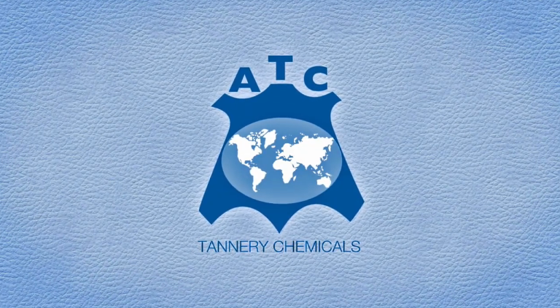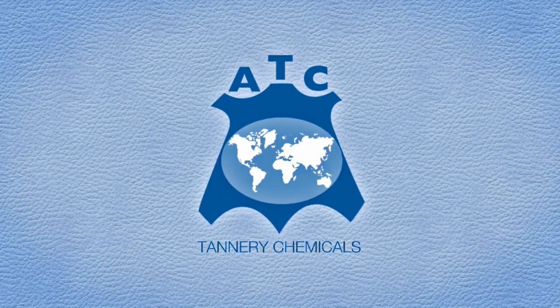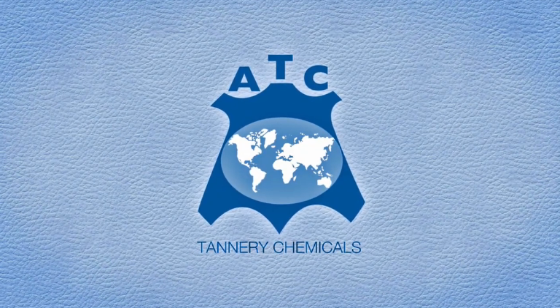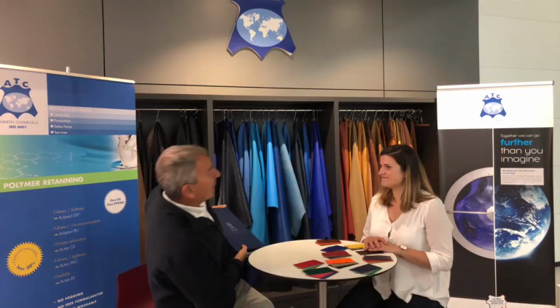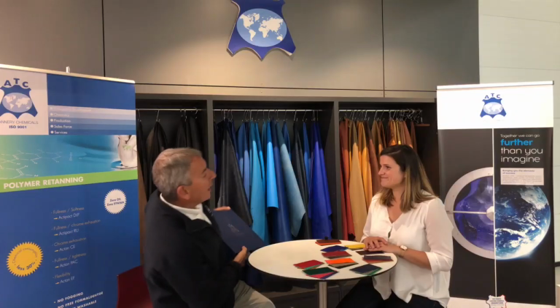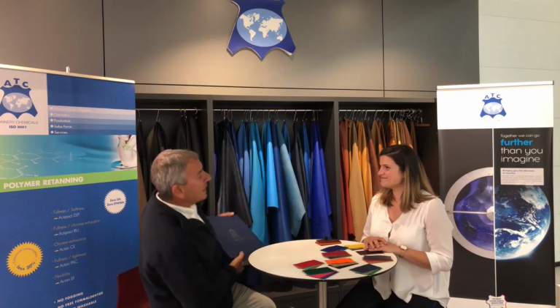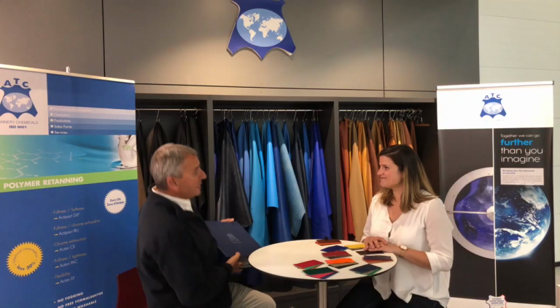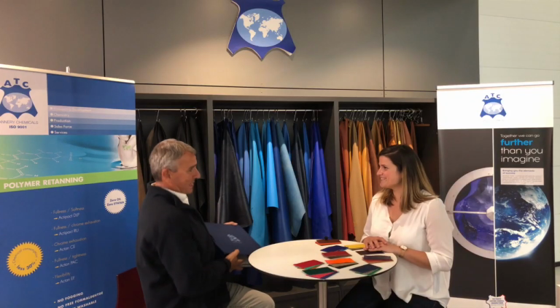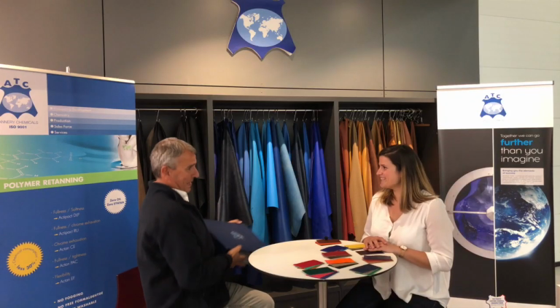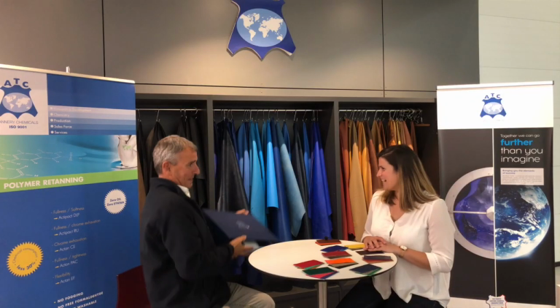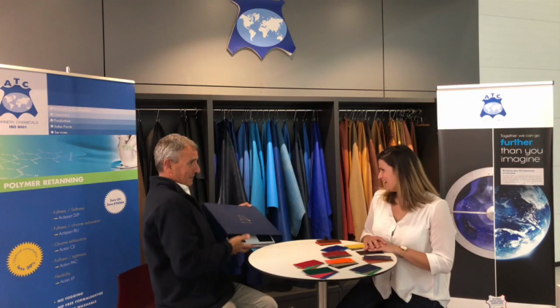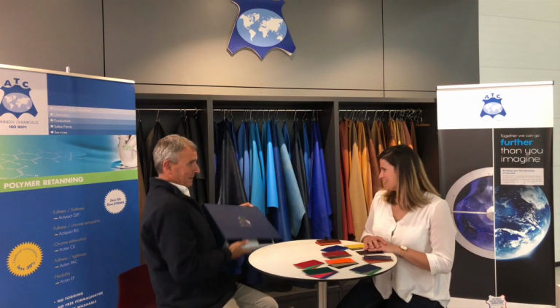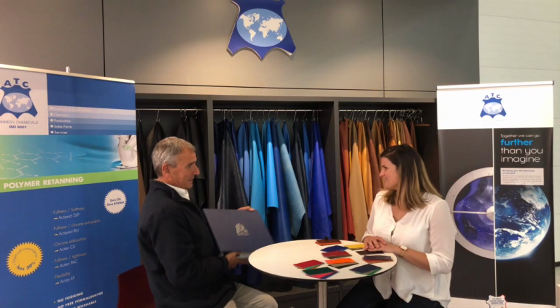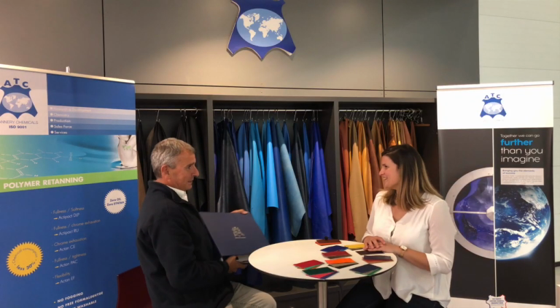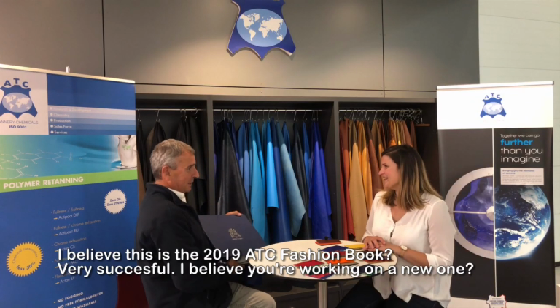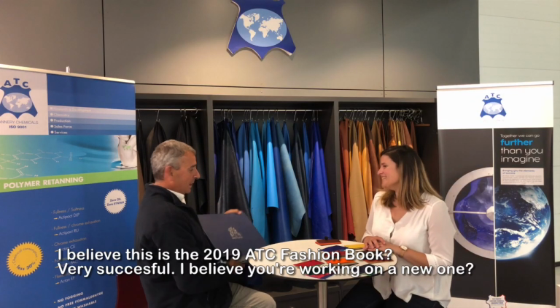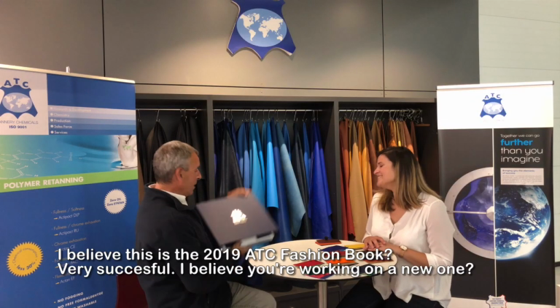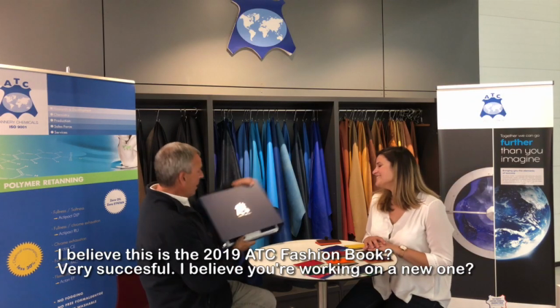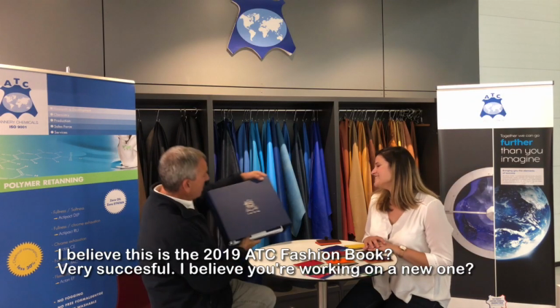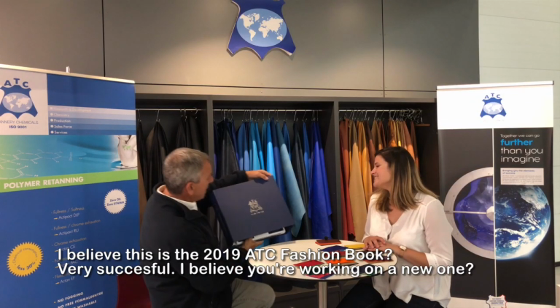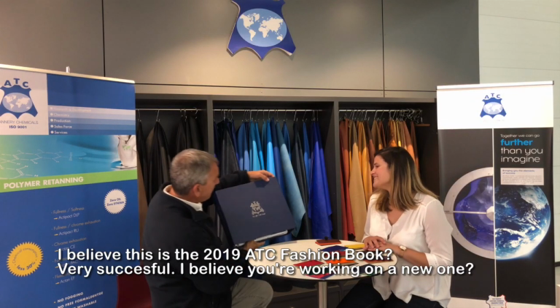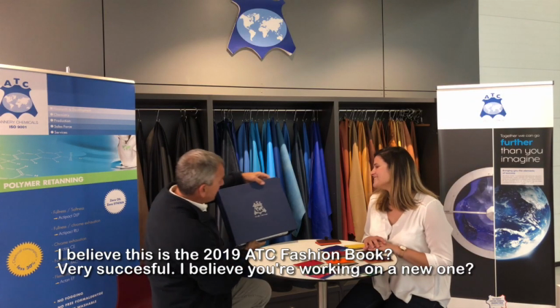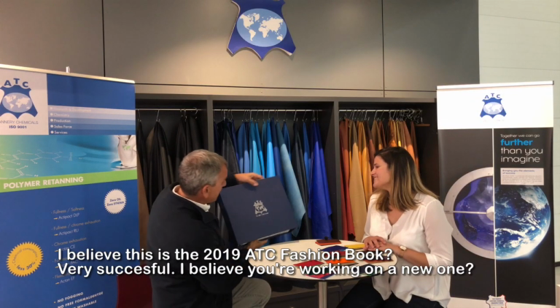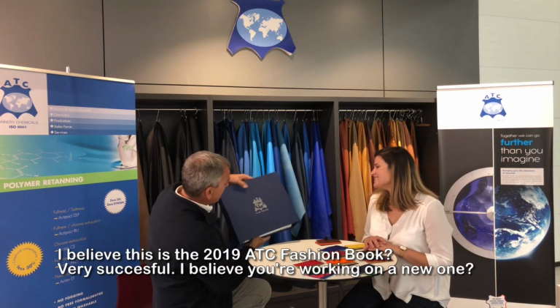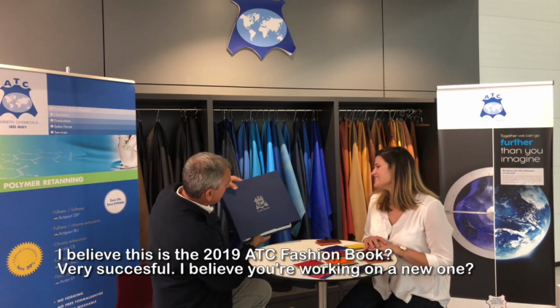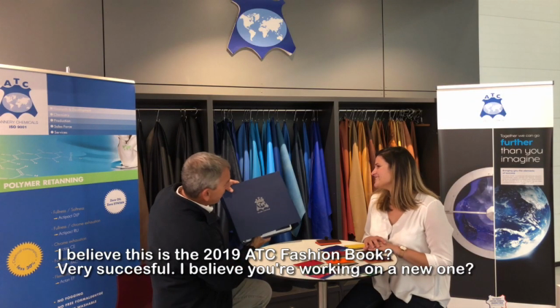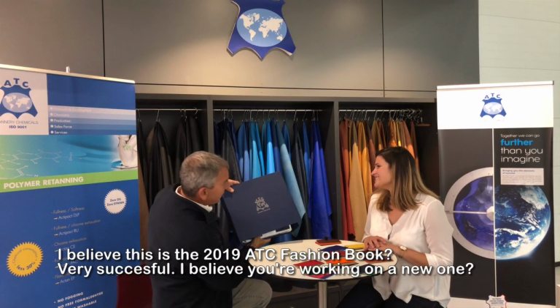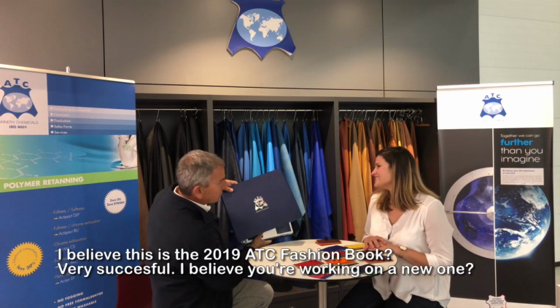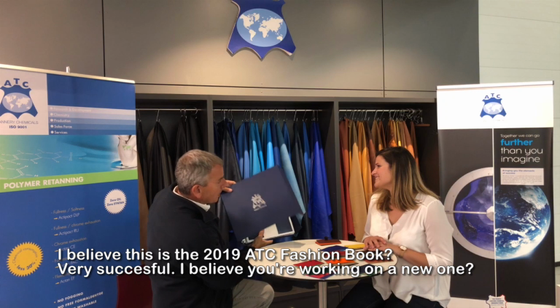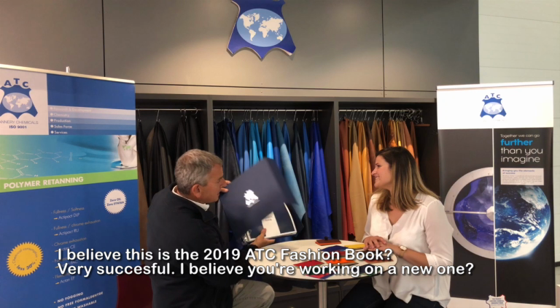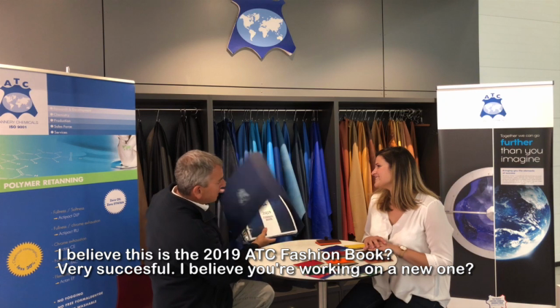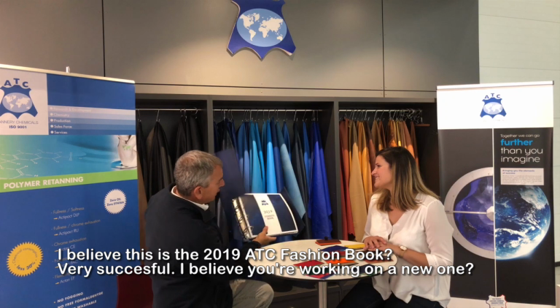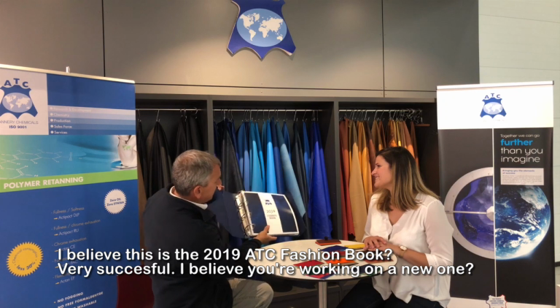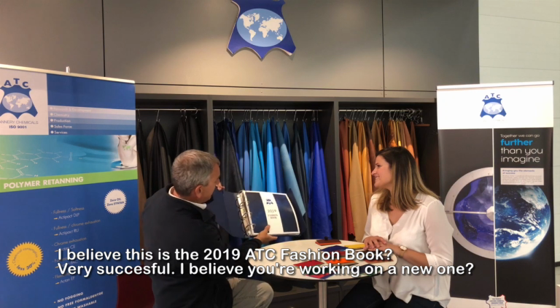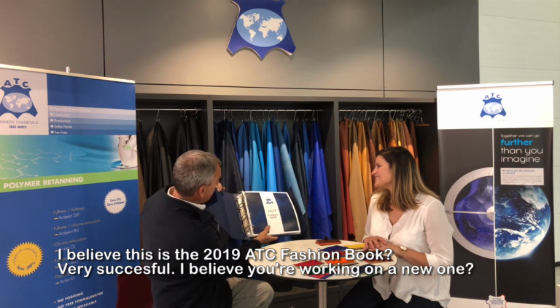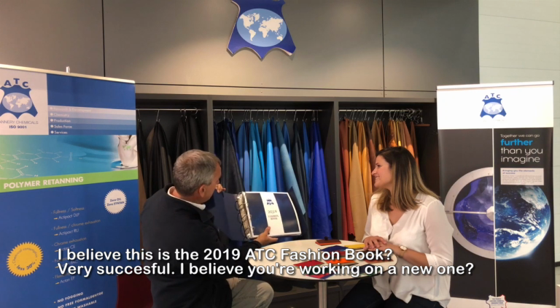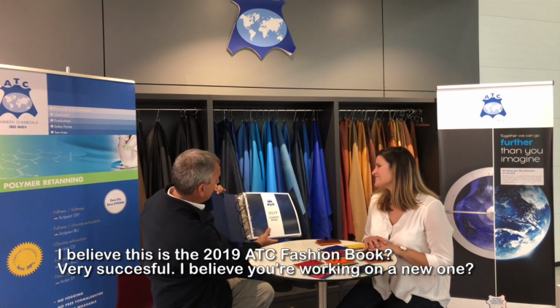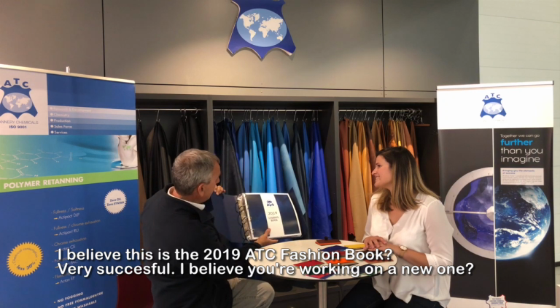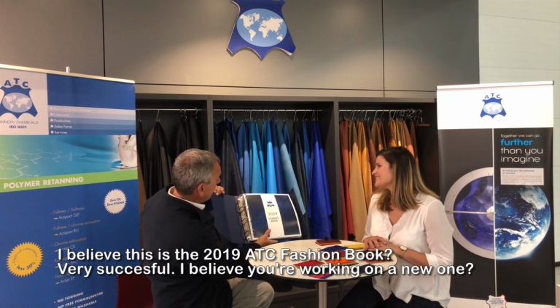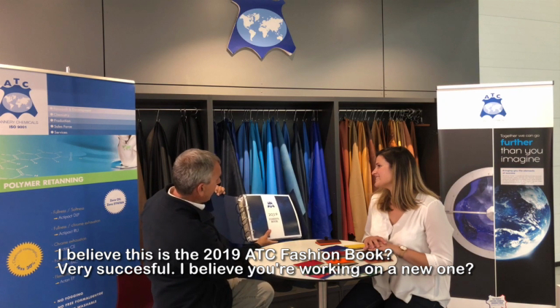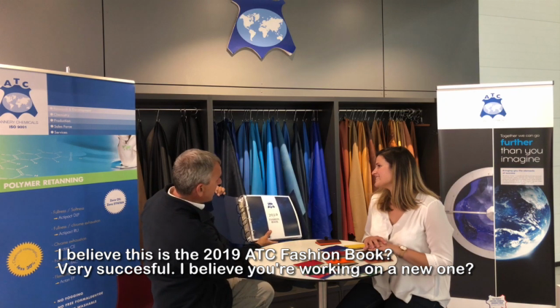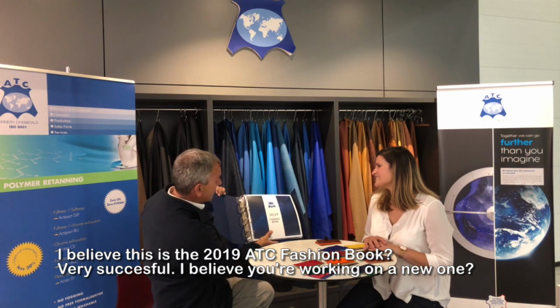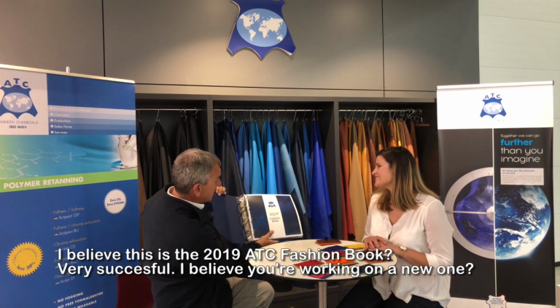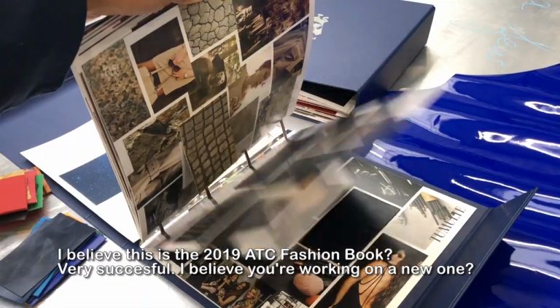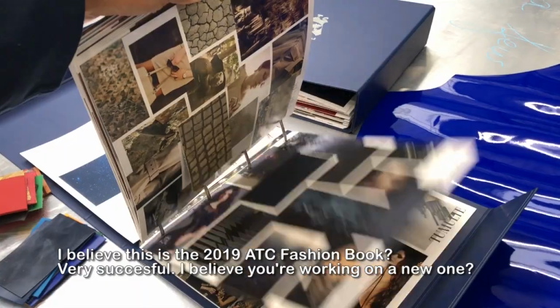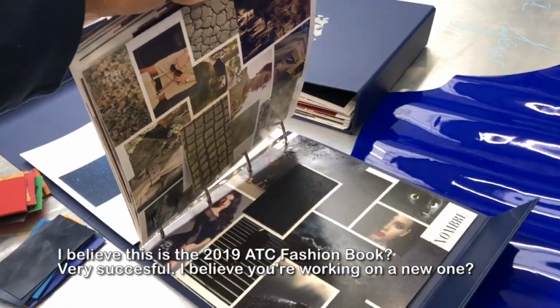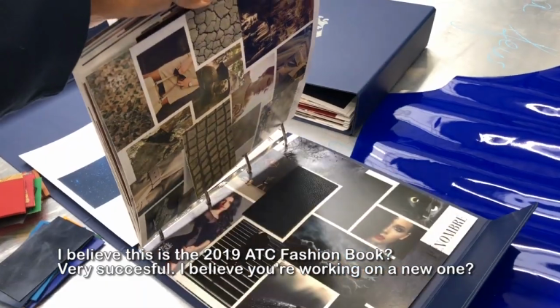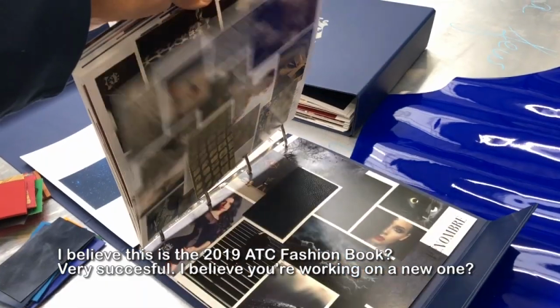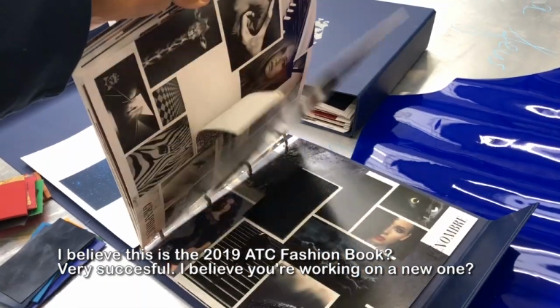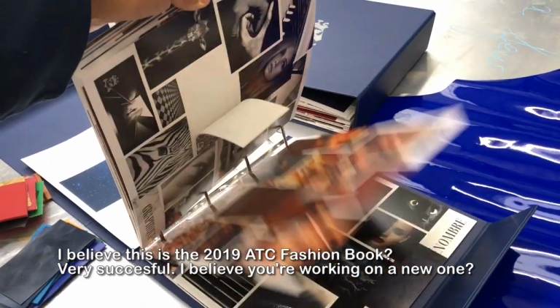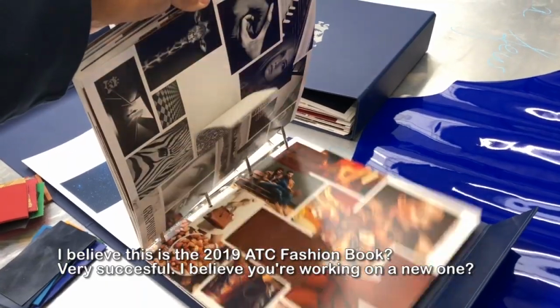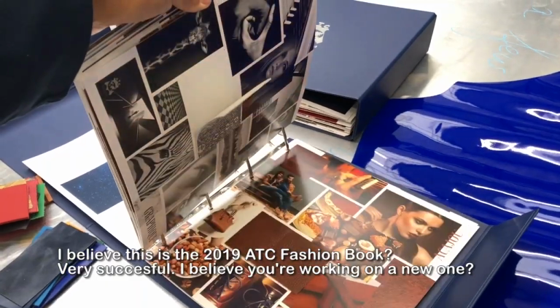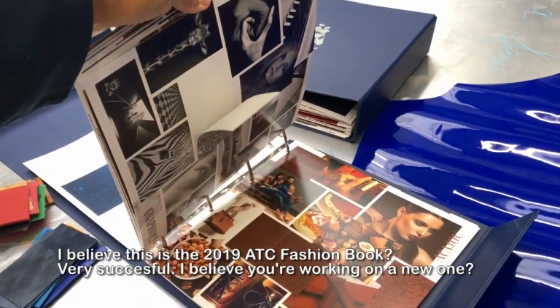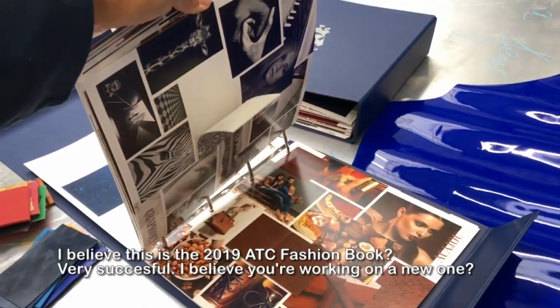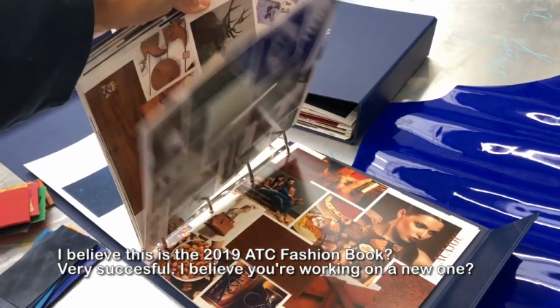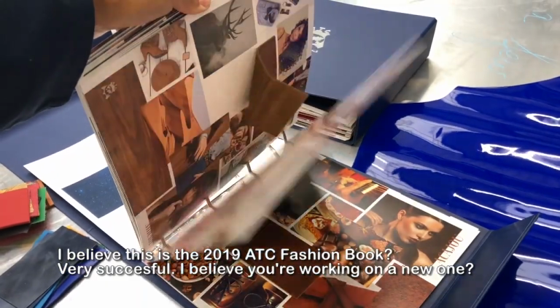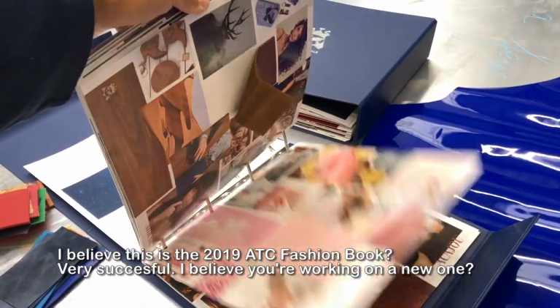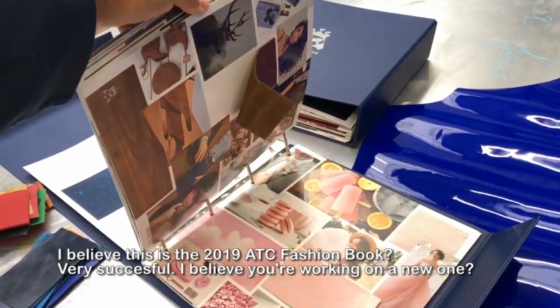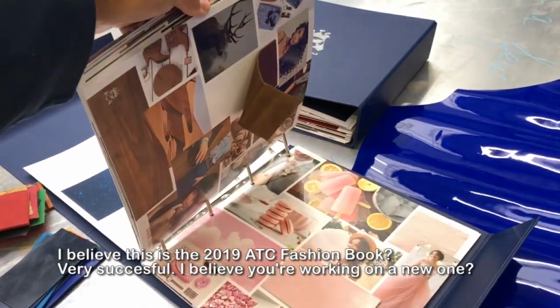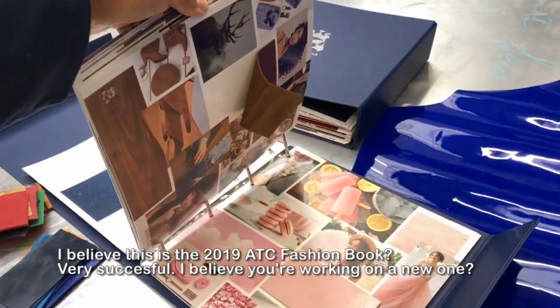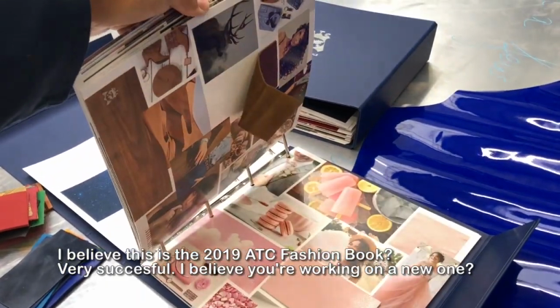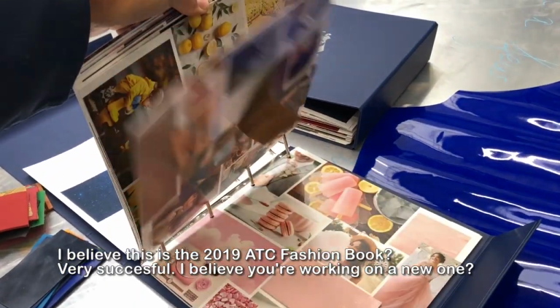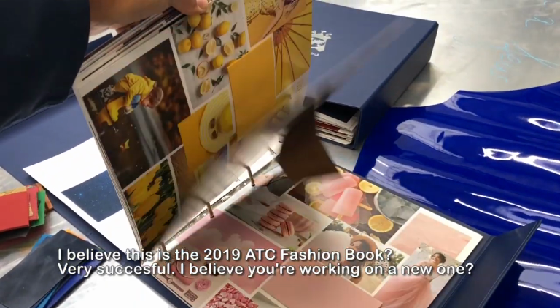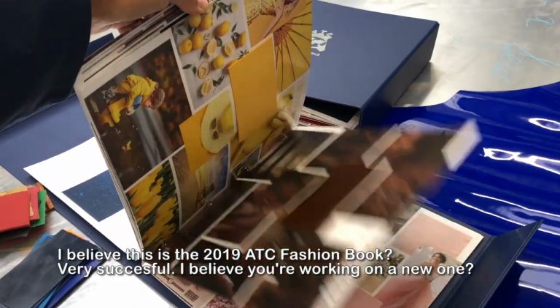Hi Alize. Hi Julian. I believe this is the 2019 ATC fashion book. Very successful.